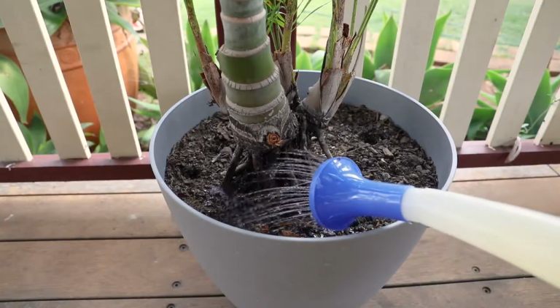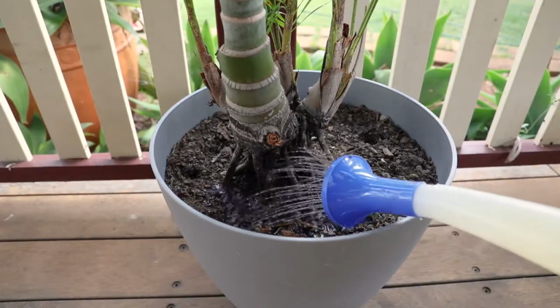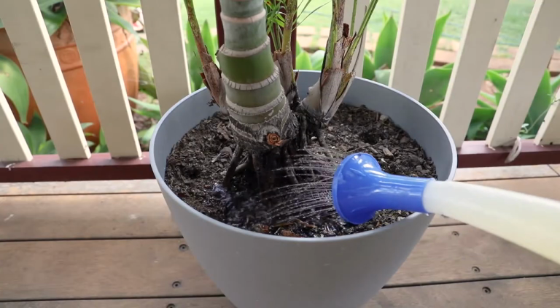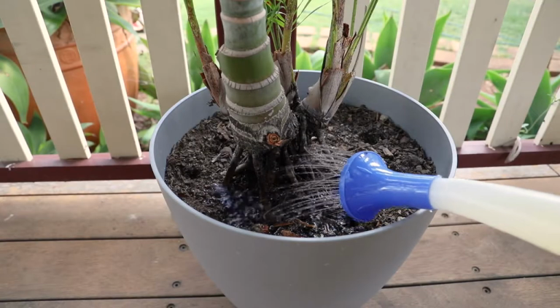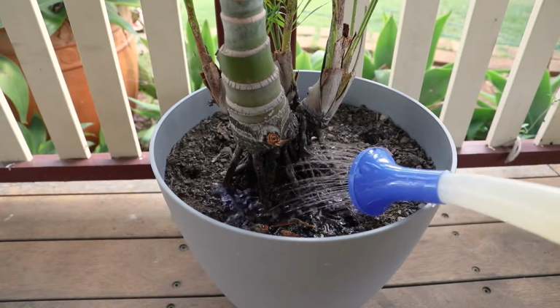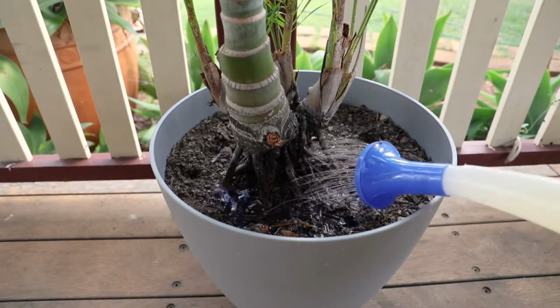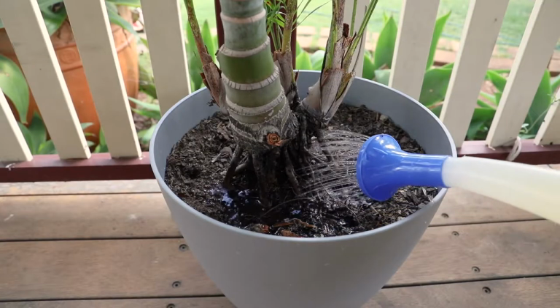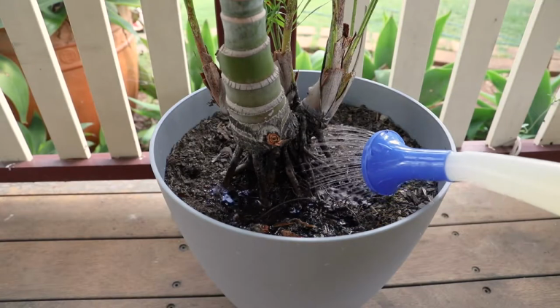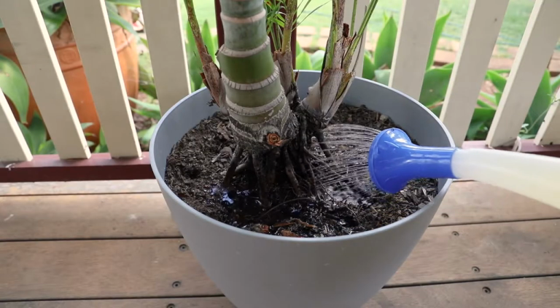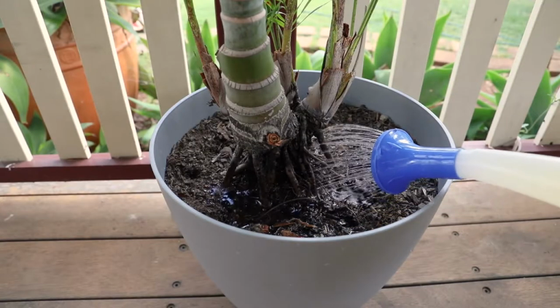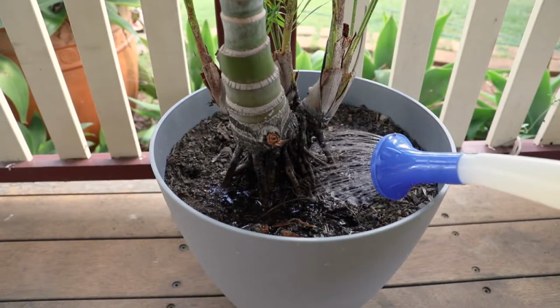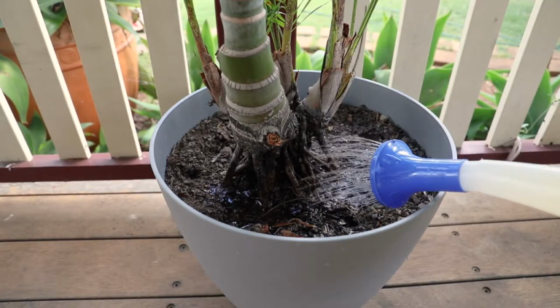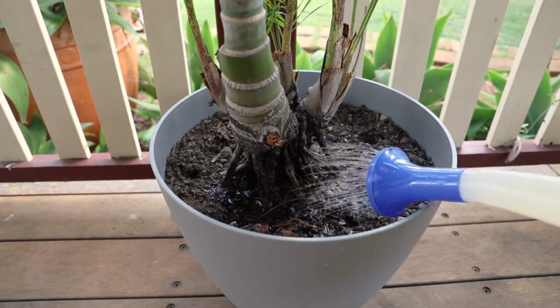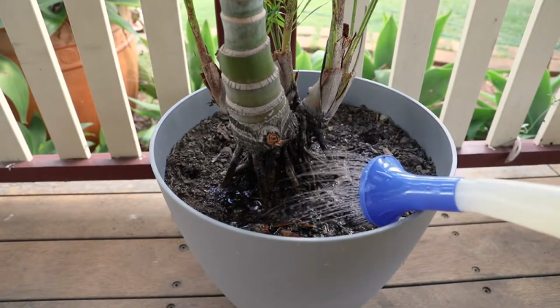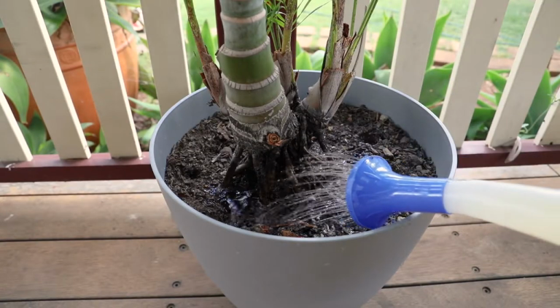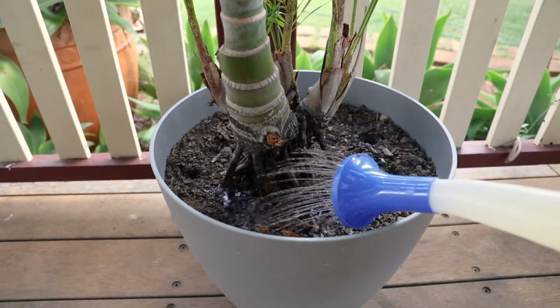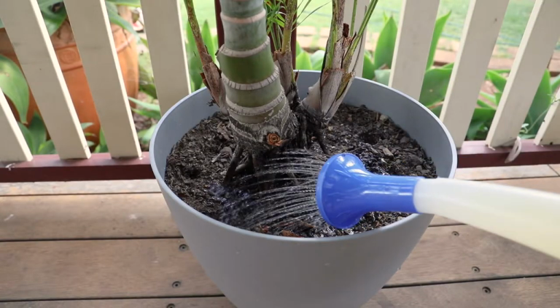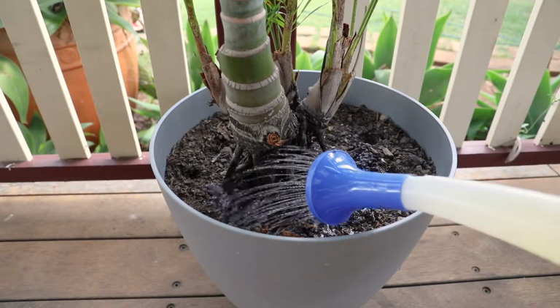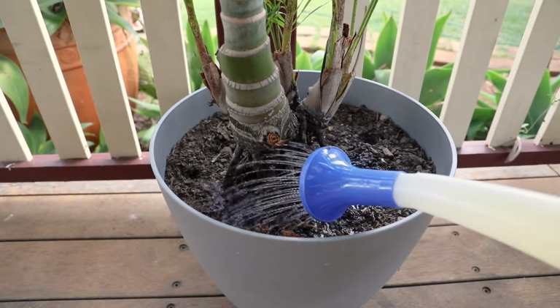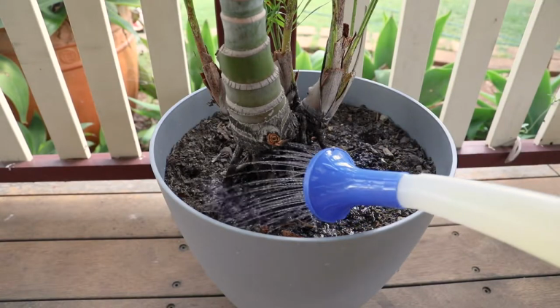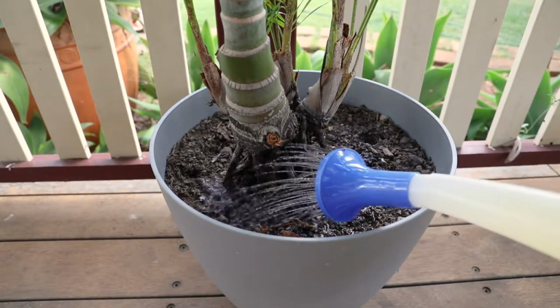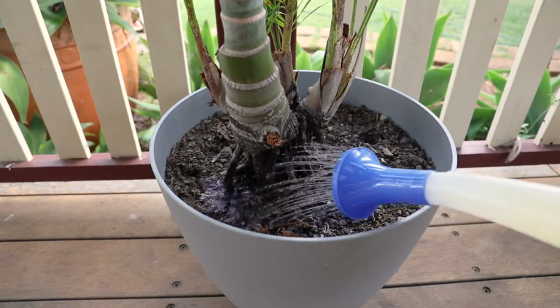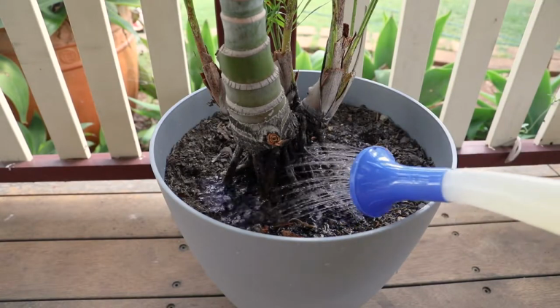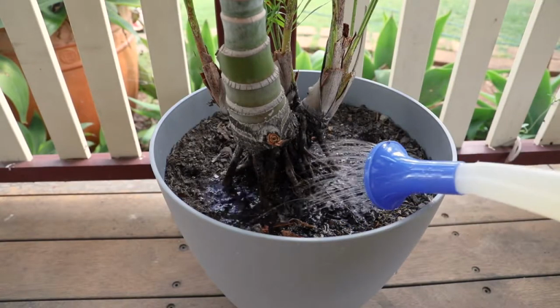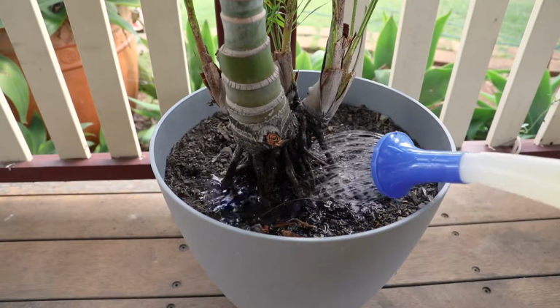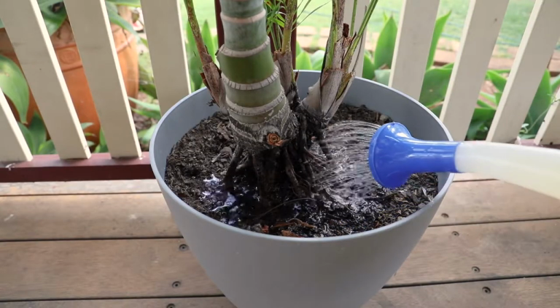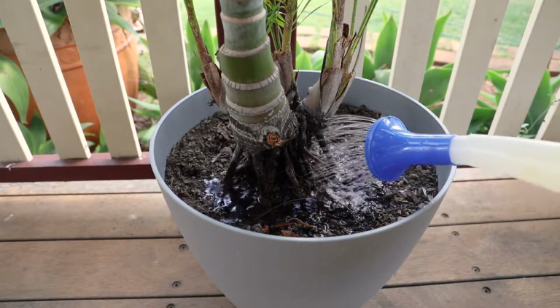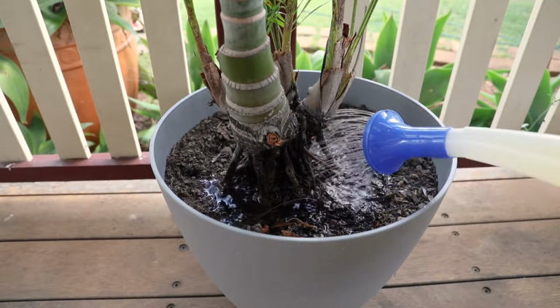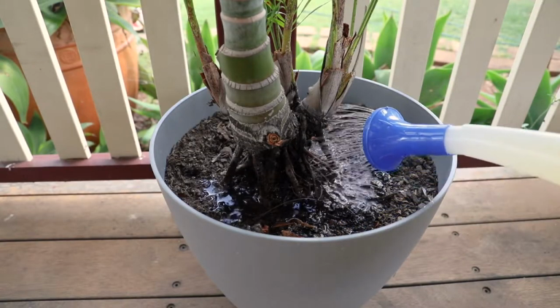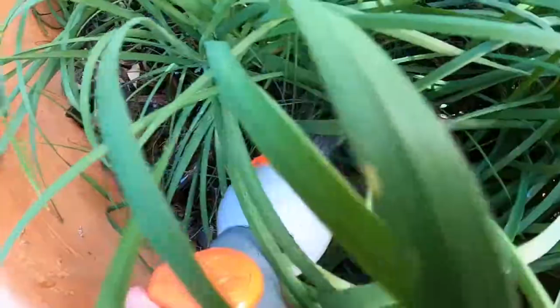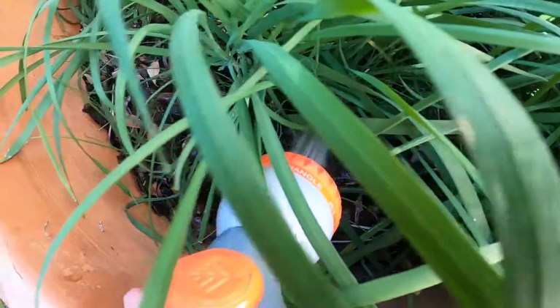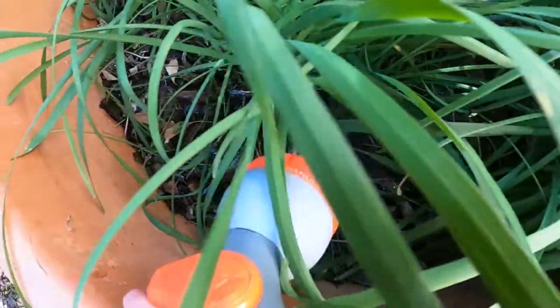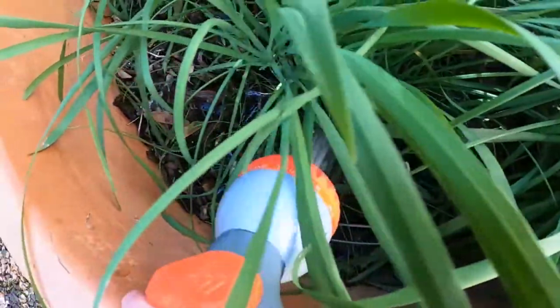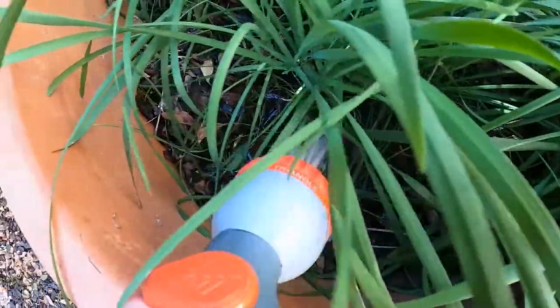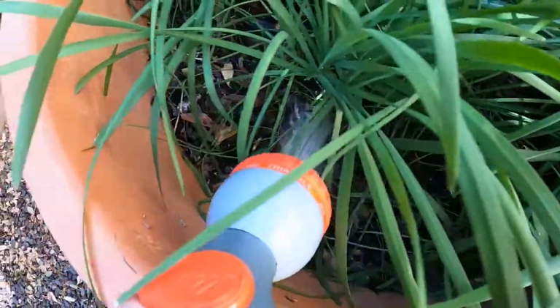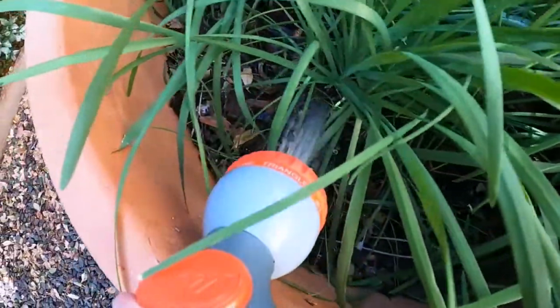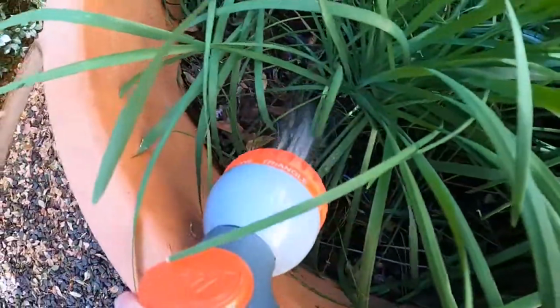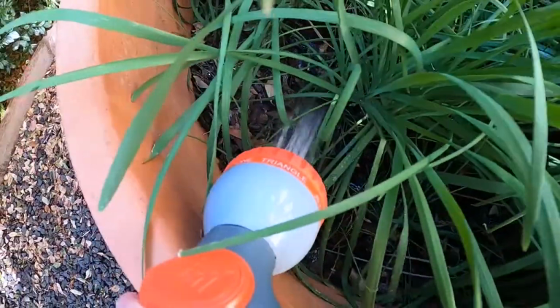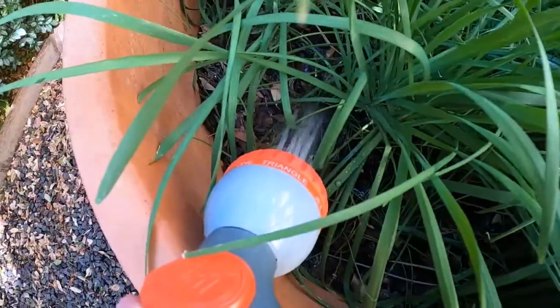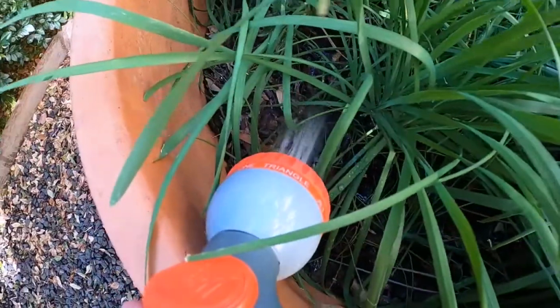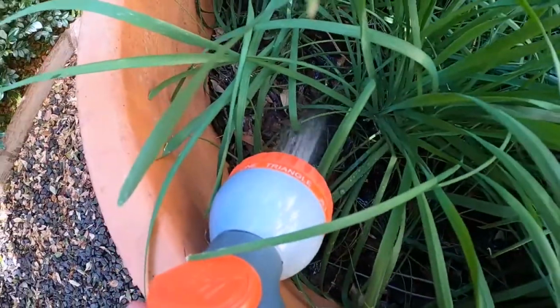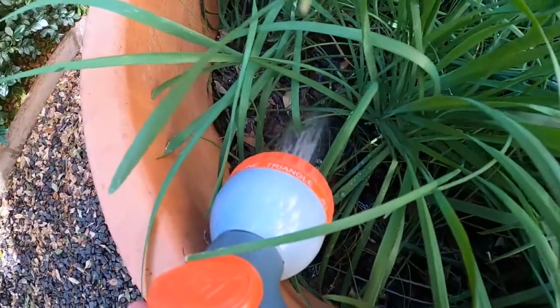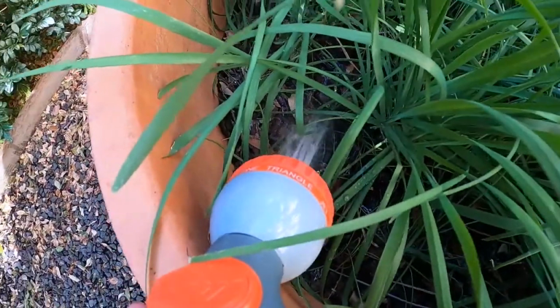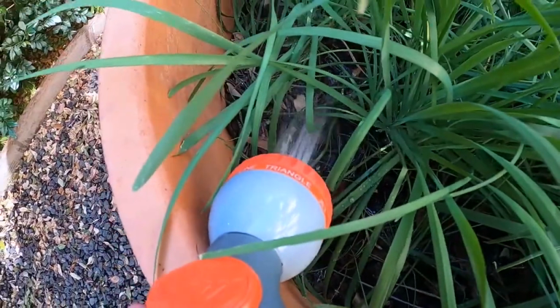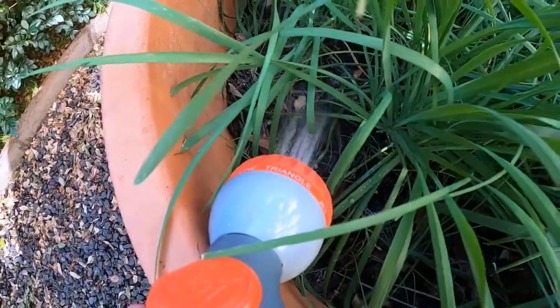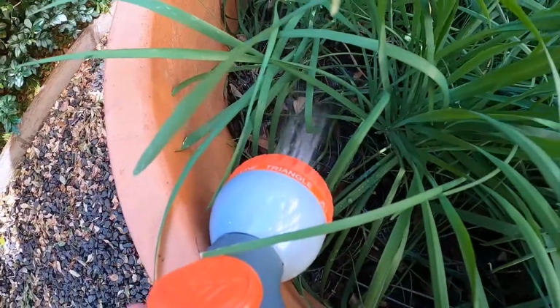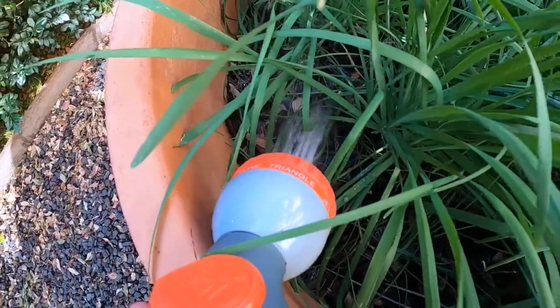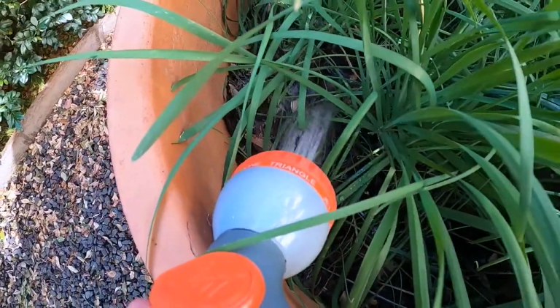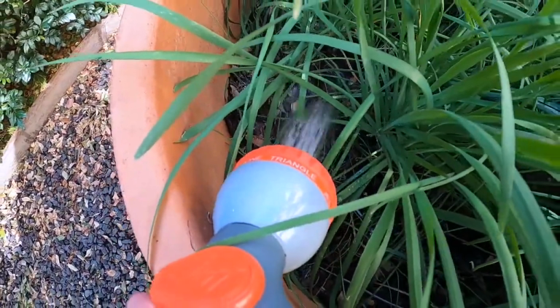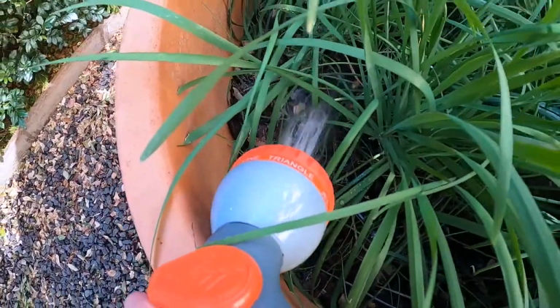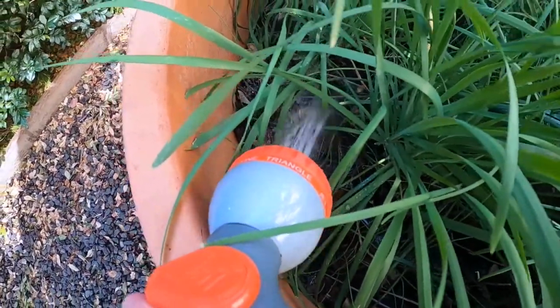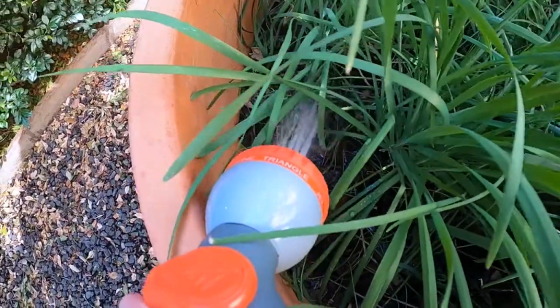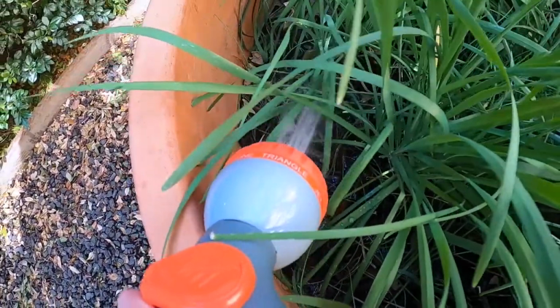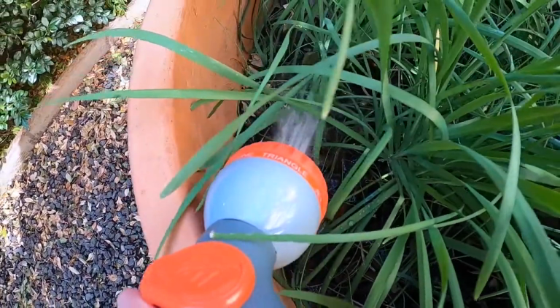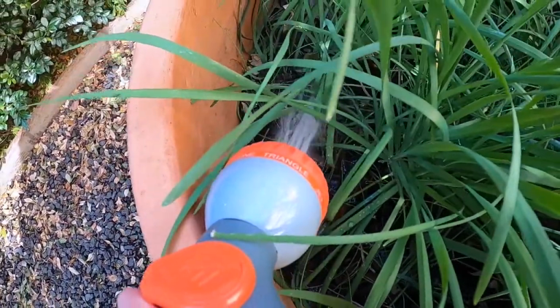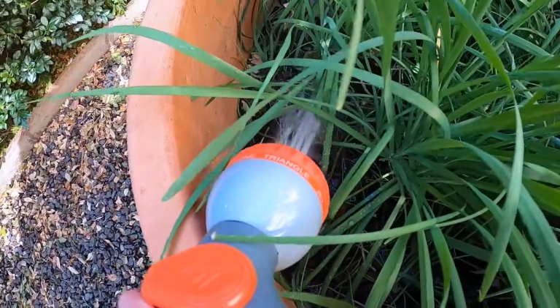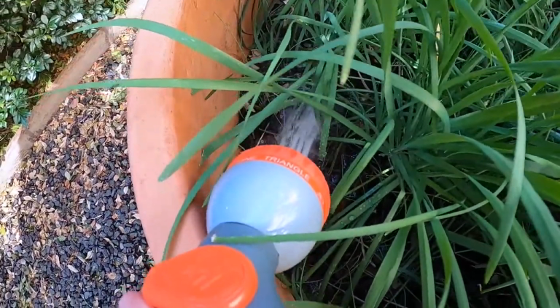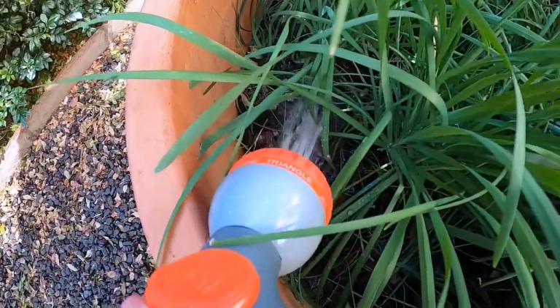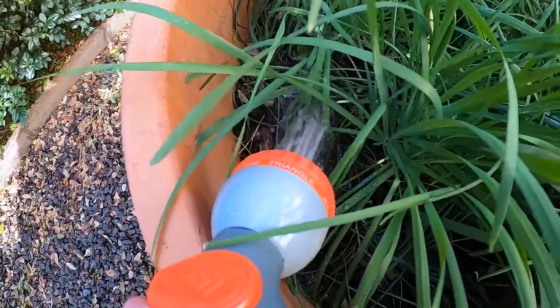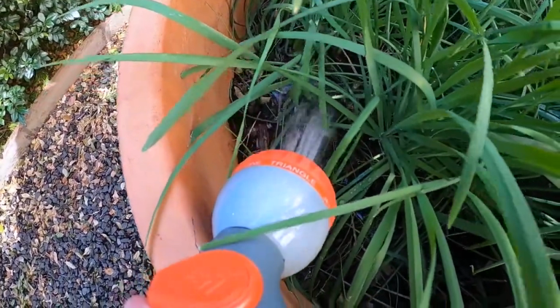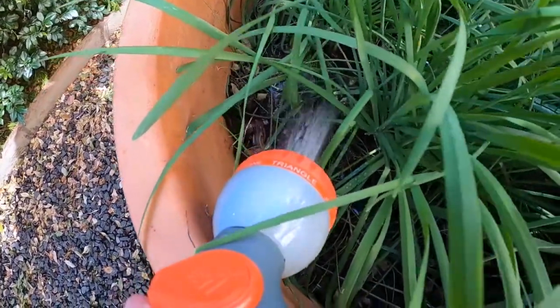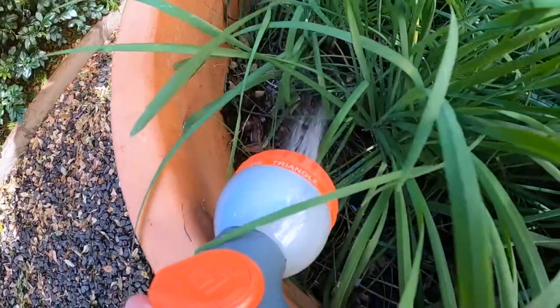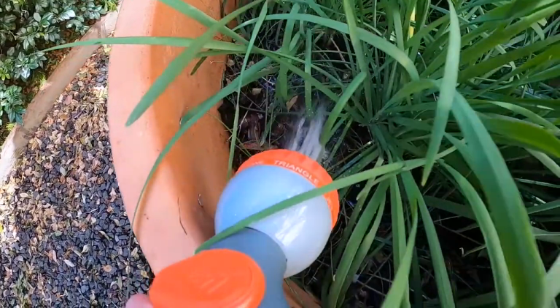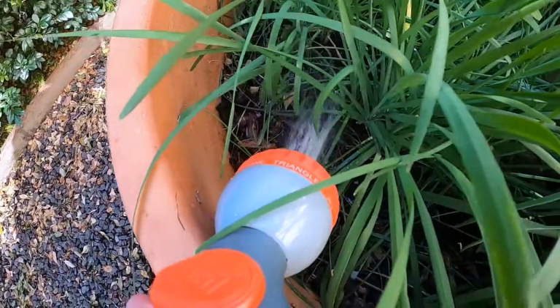Choose to water the base of a plant for the best absorption. Use a trigger spray nozzle or watering can to water effectively.